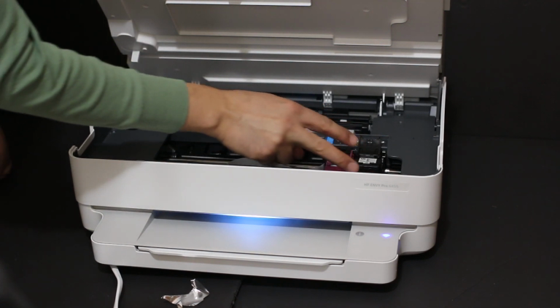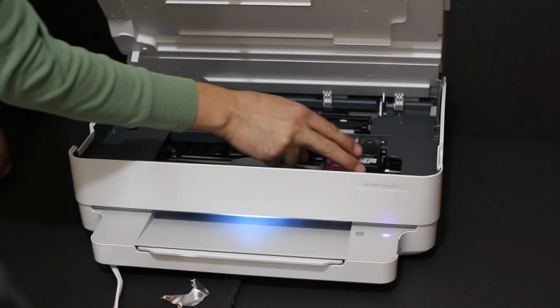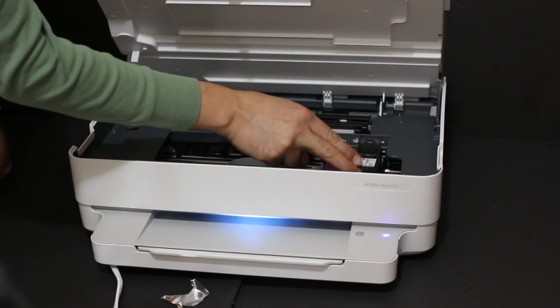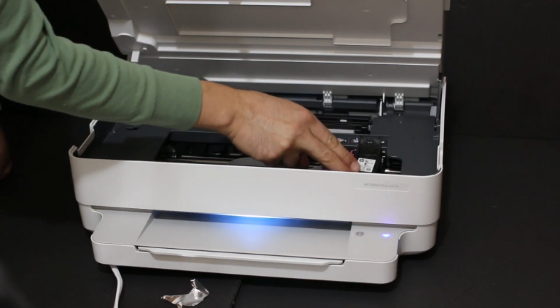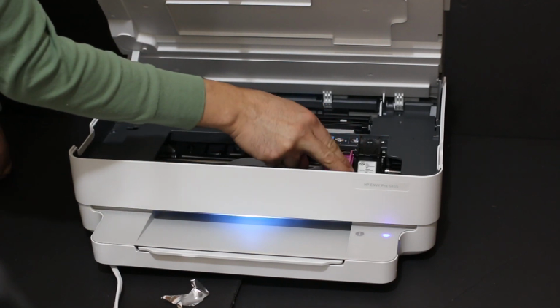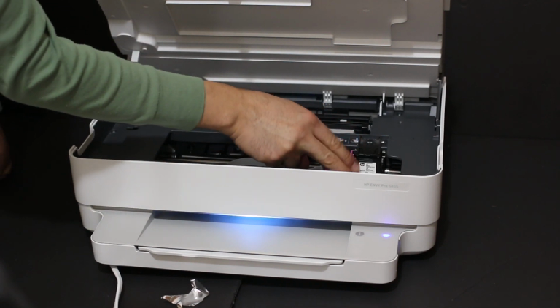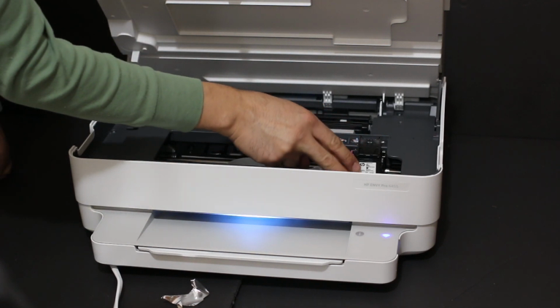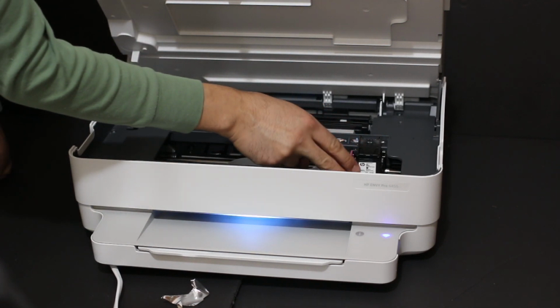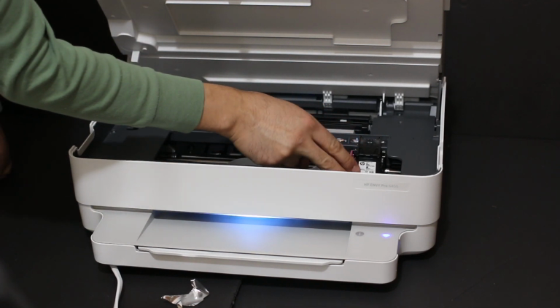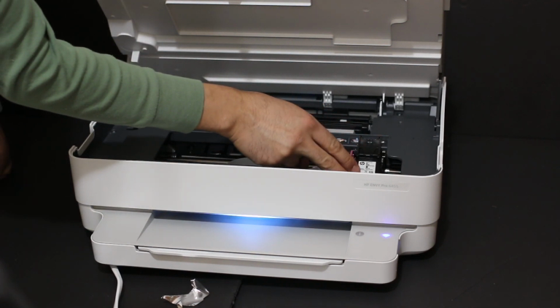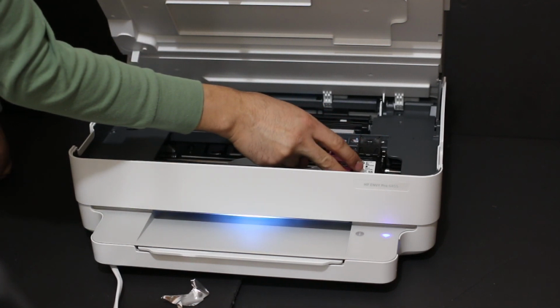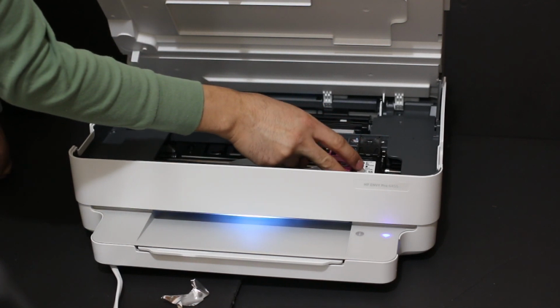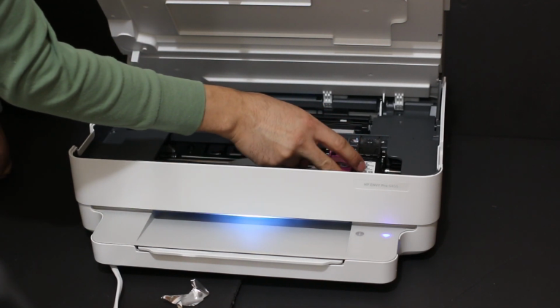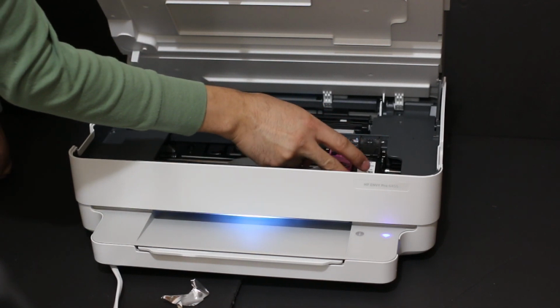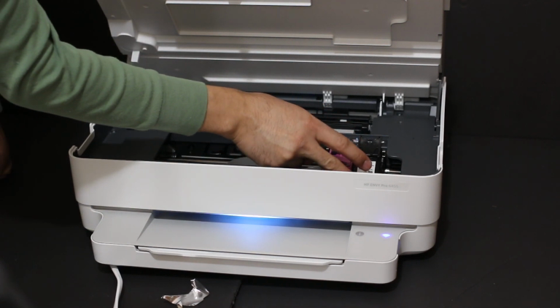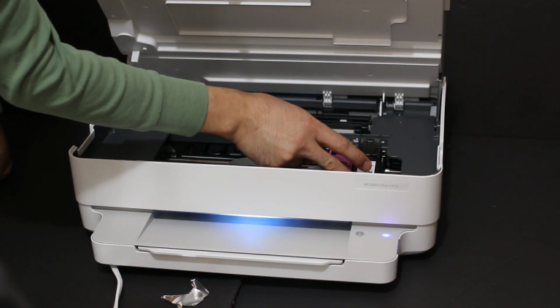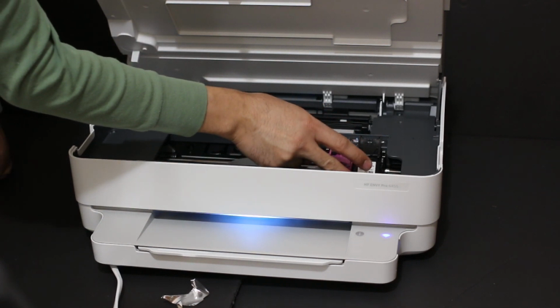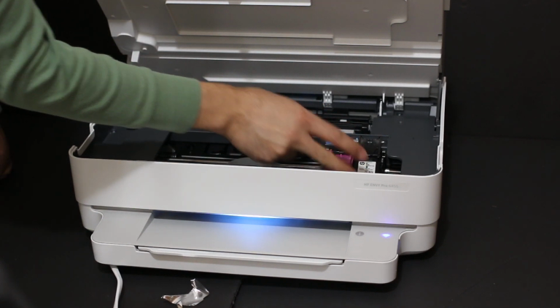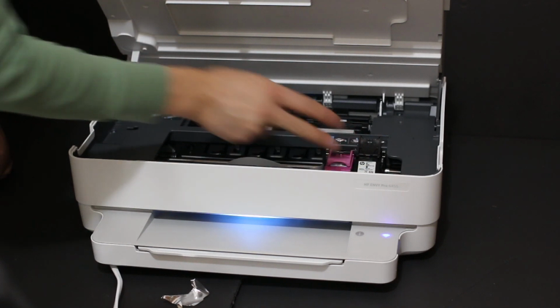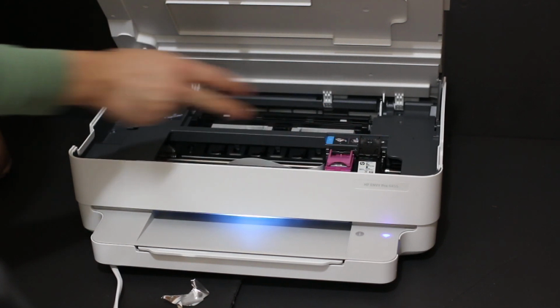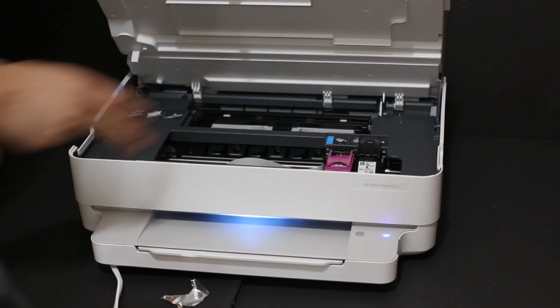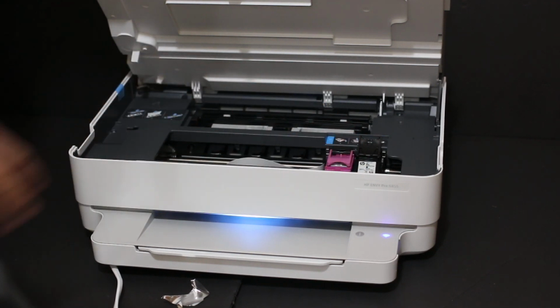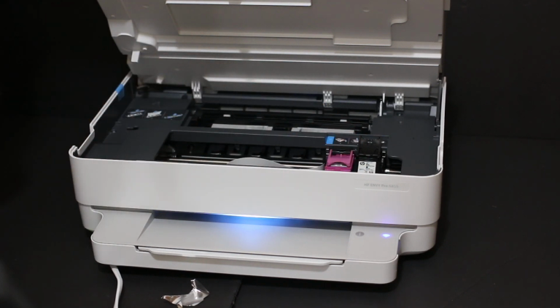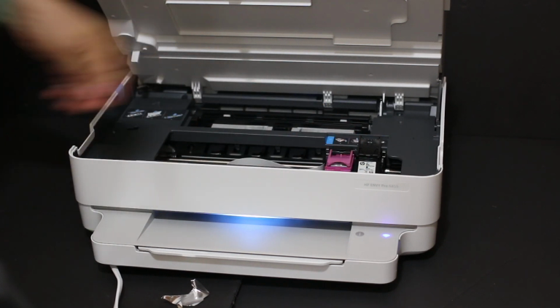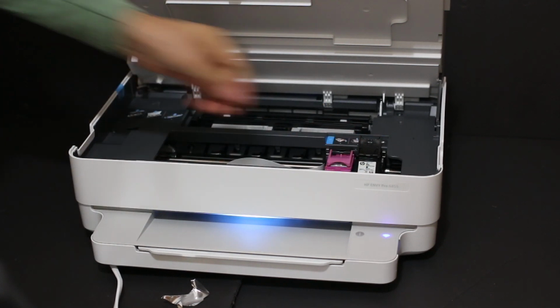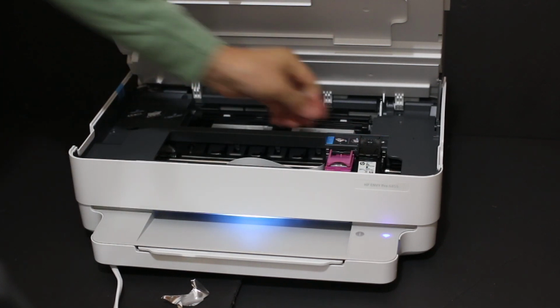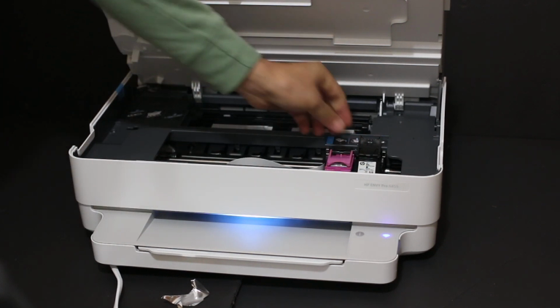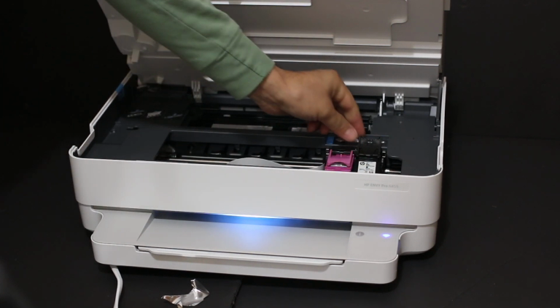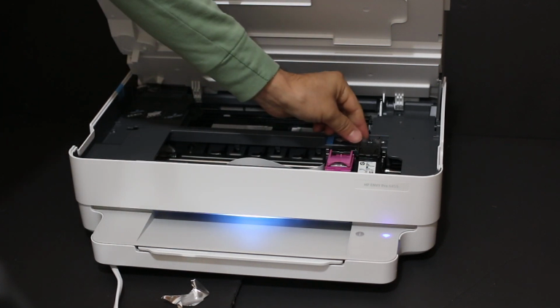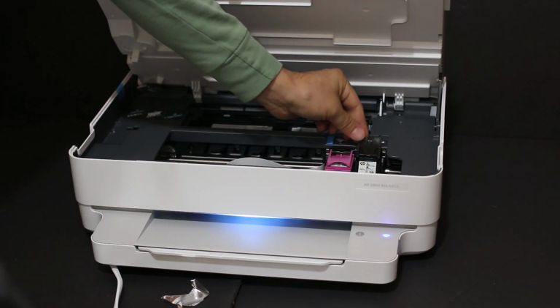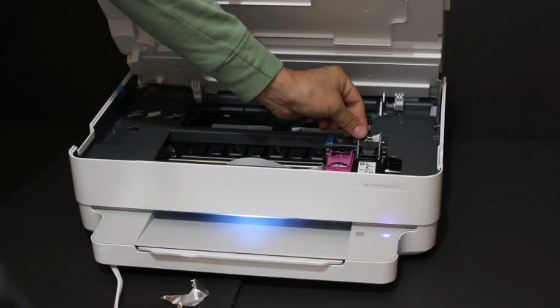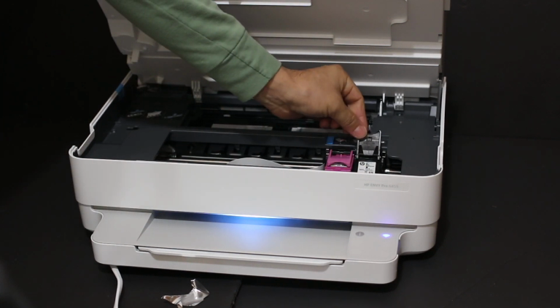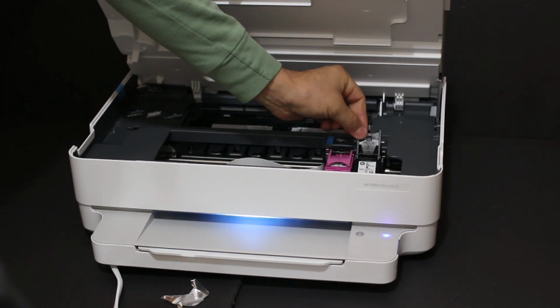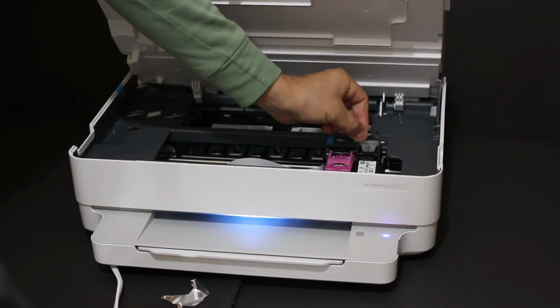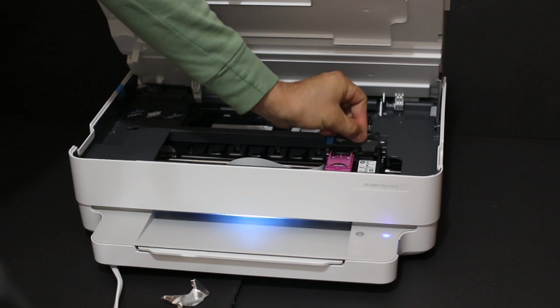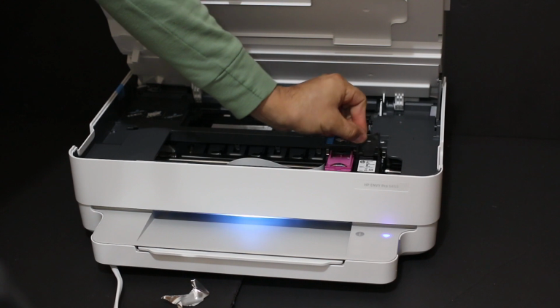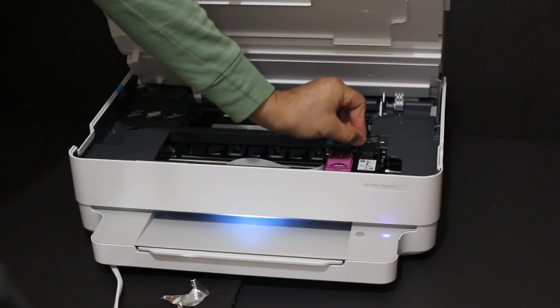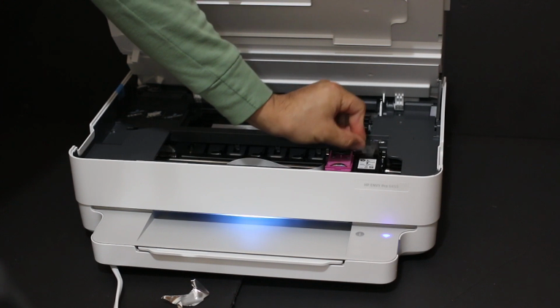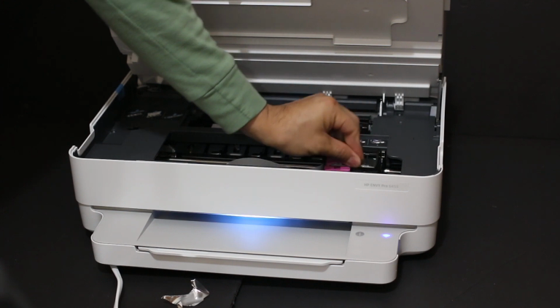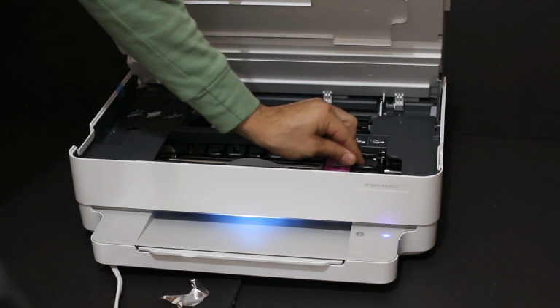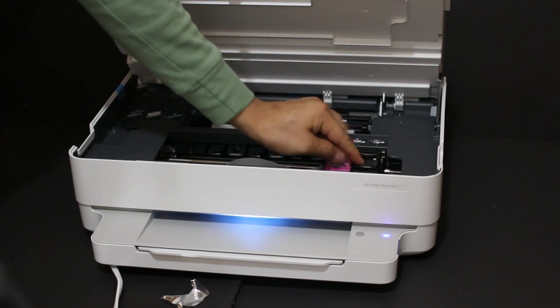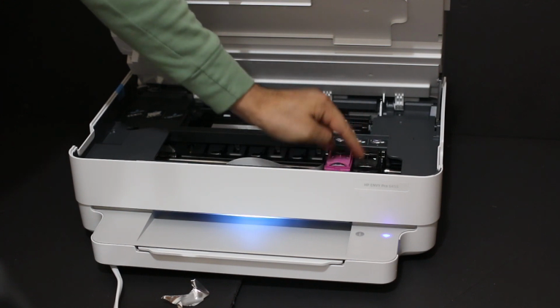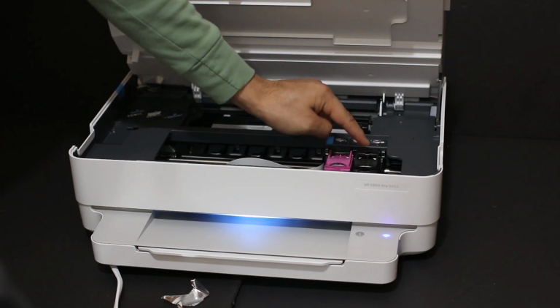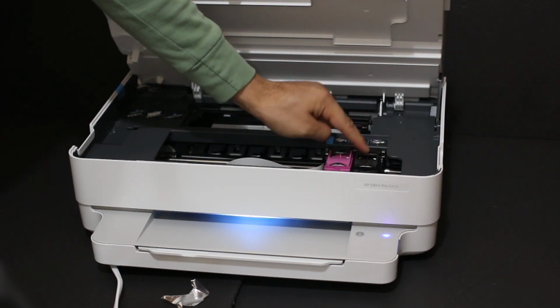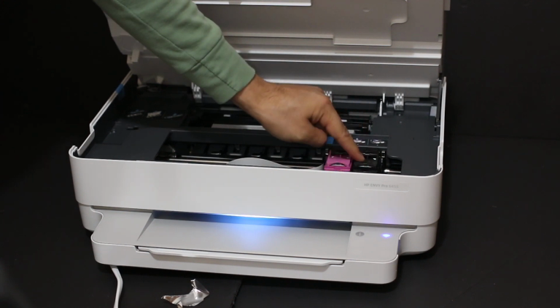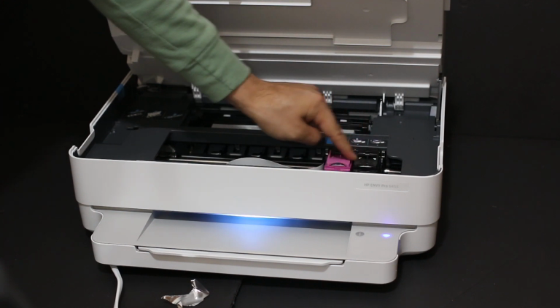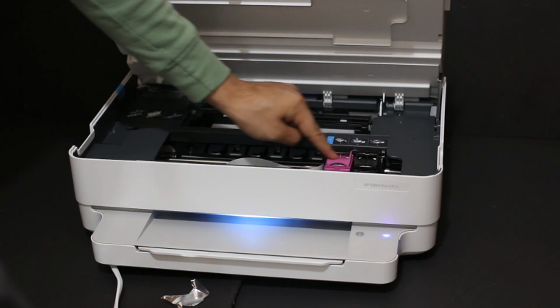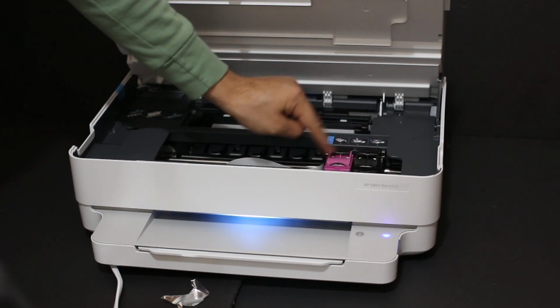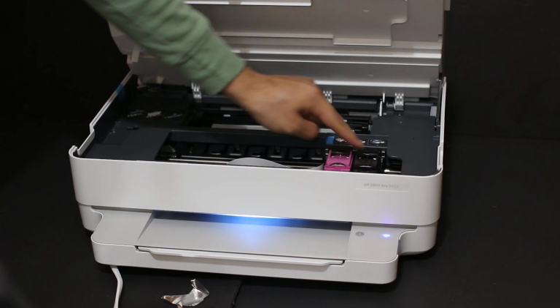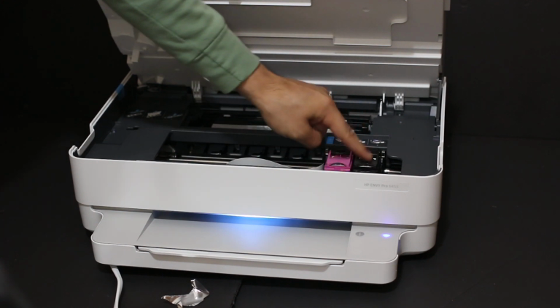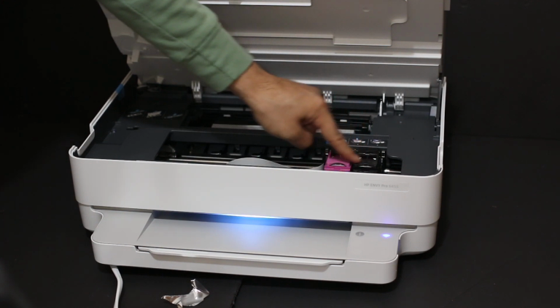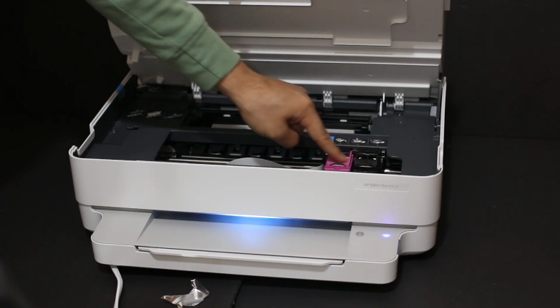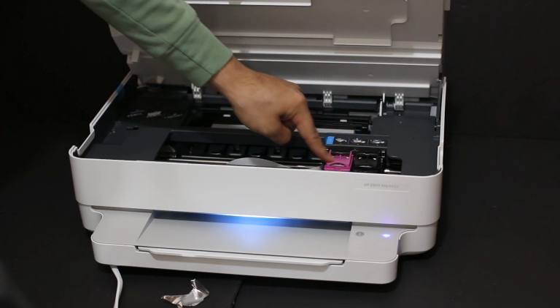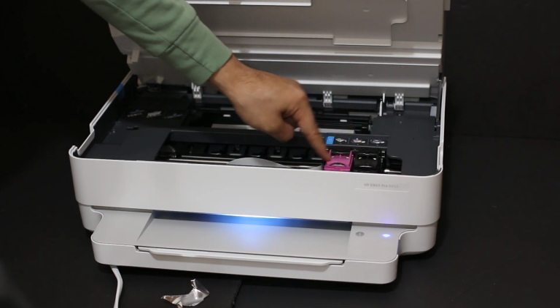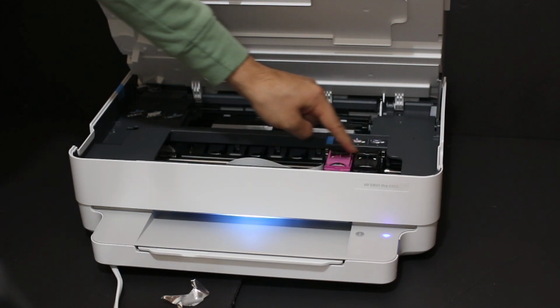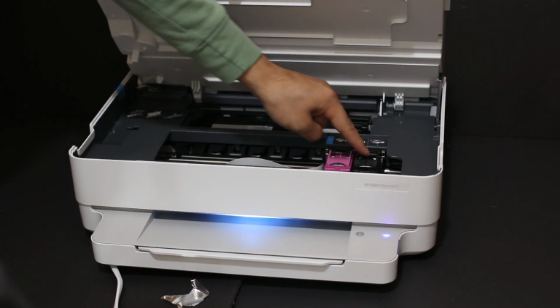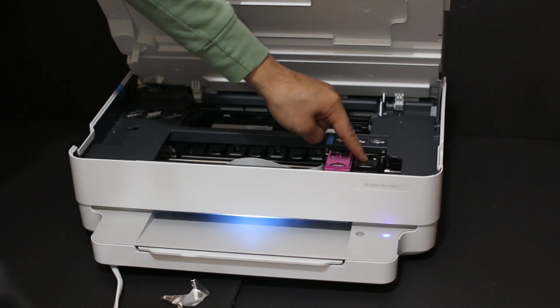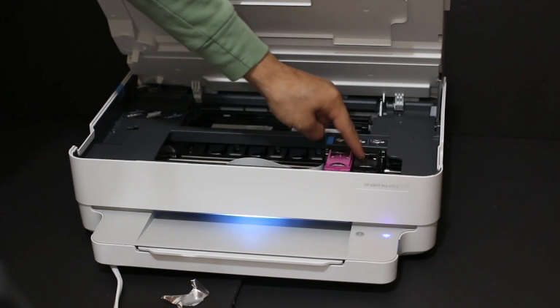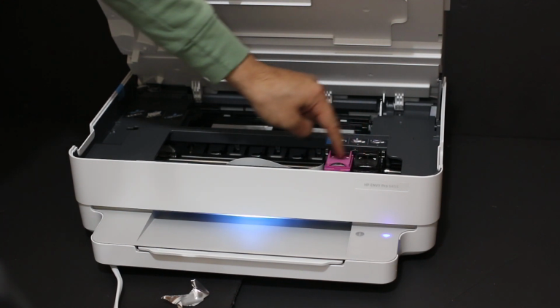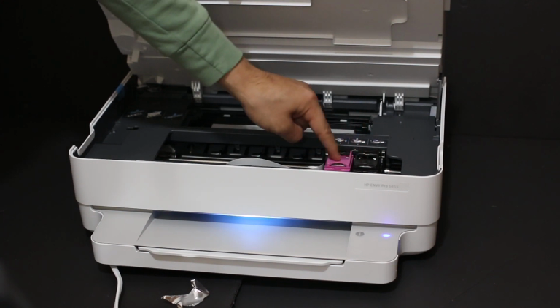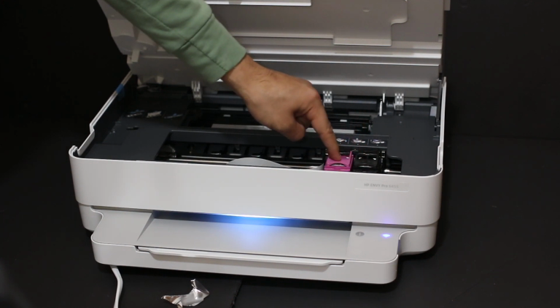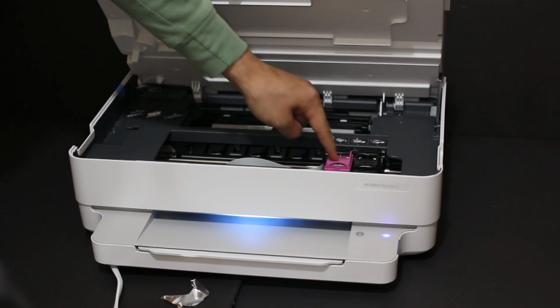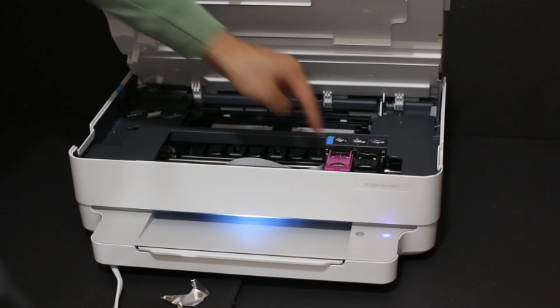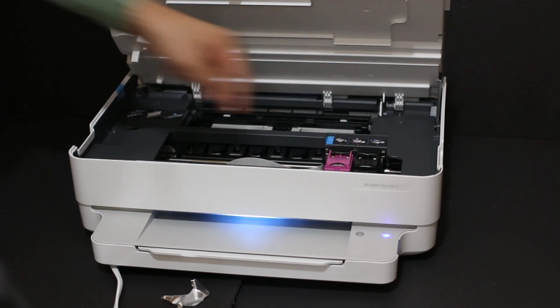Place the black cartridge here, slide it in a little bit, and lock it with the flap. These locks are present to secure the cartridges.